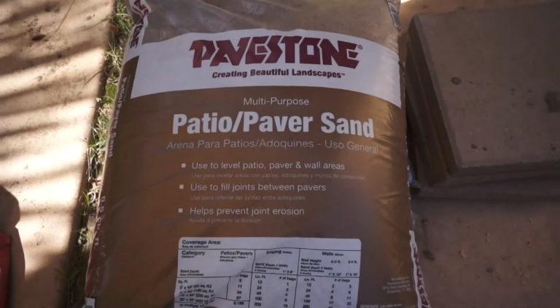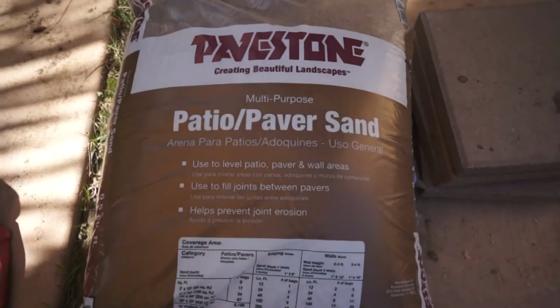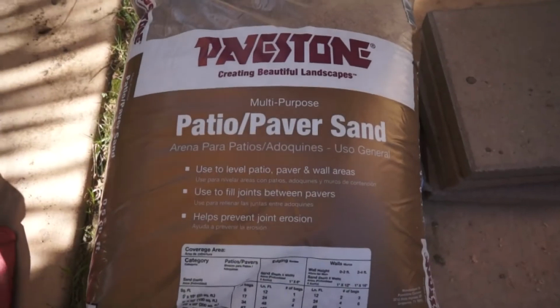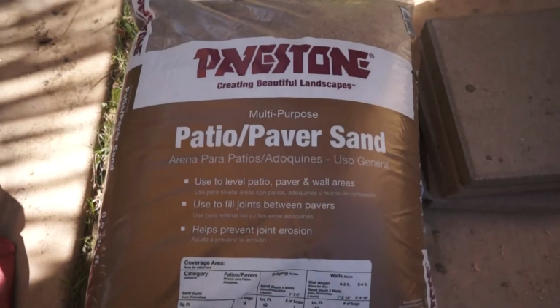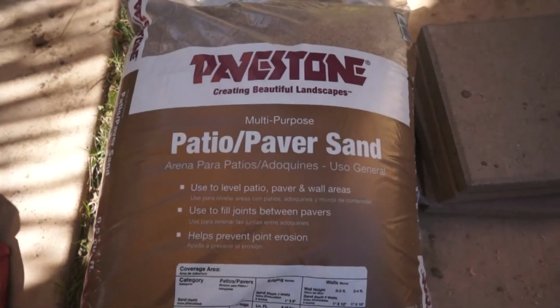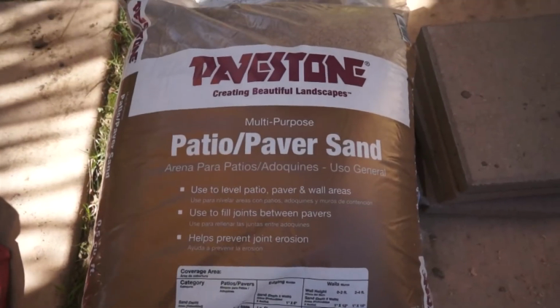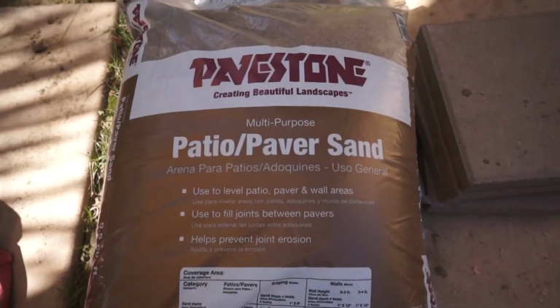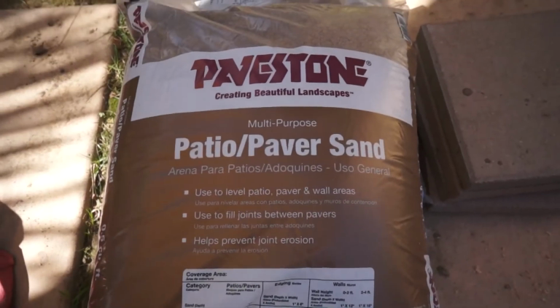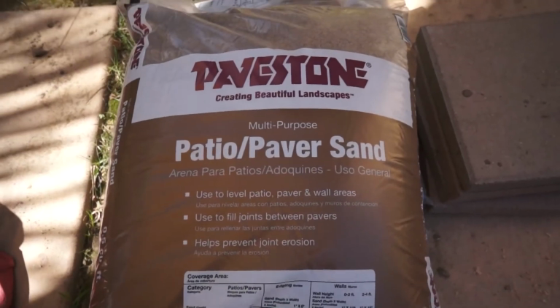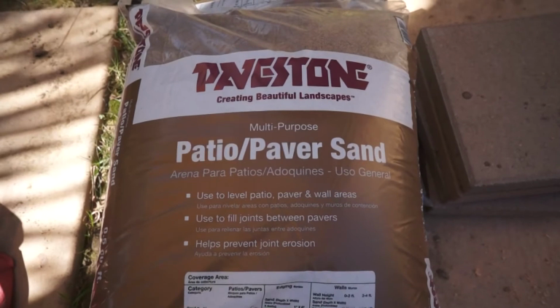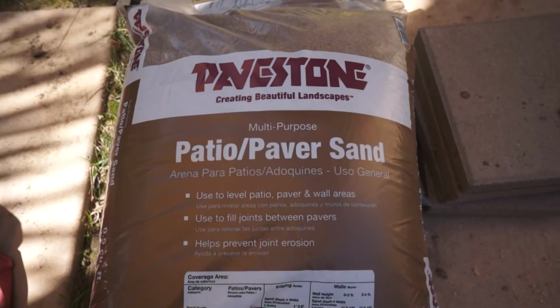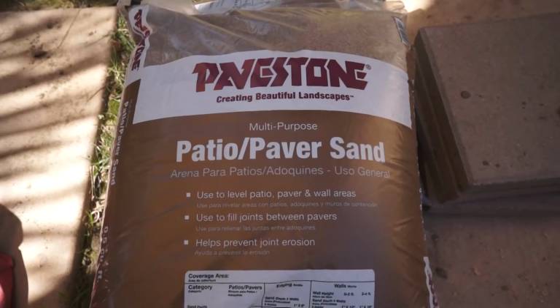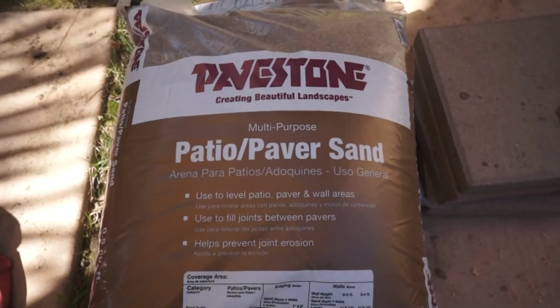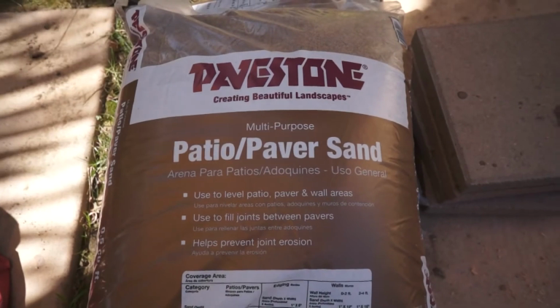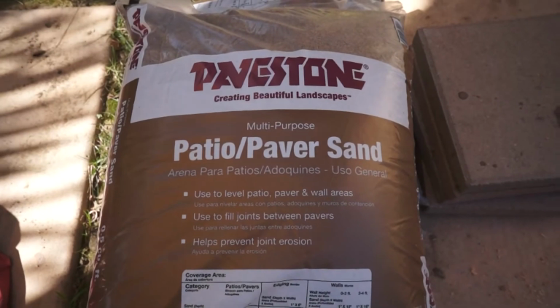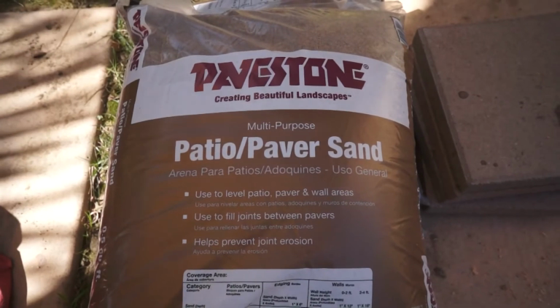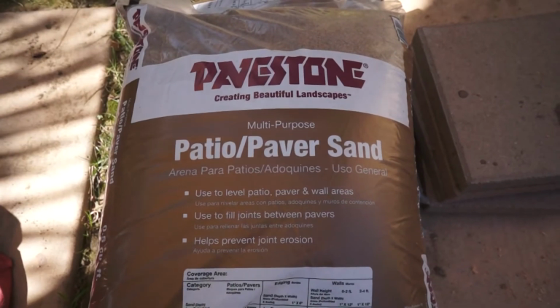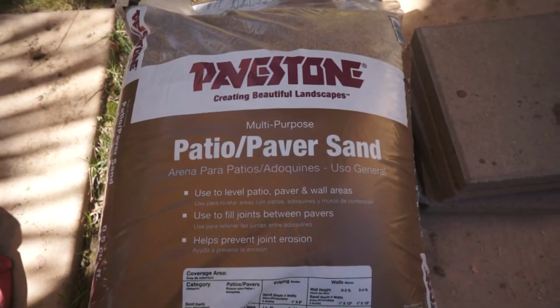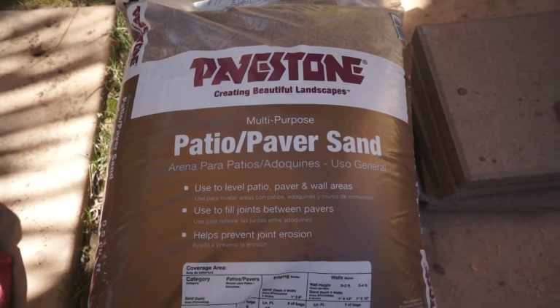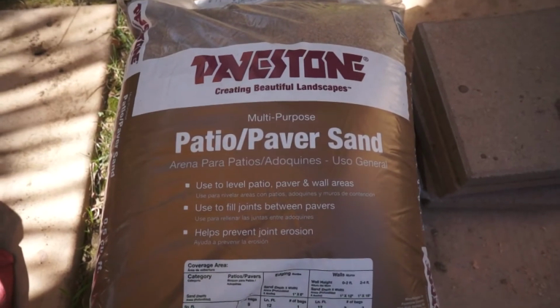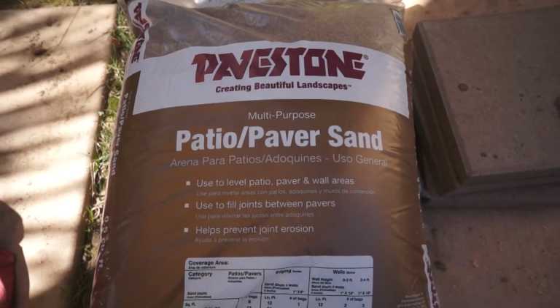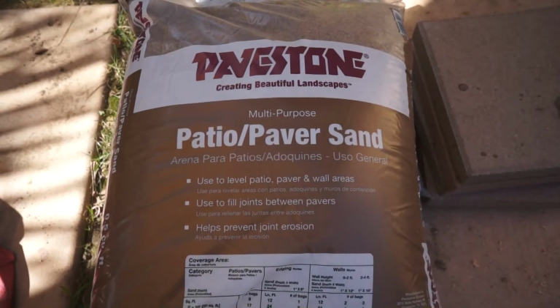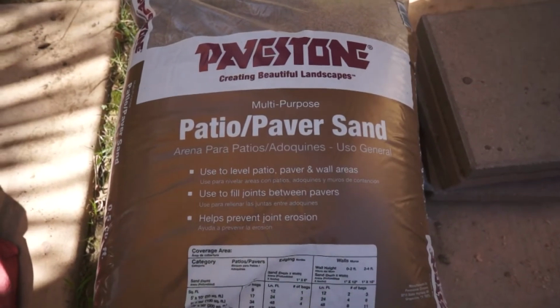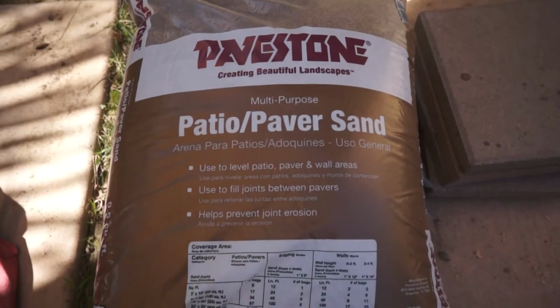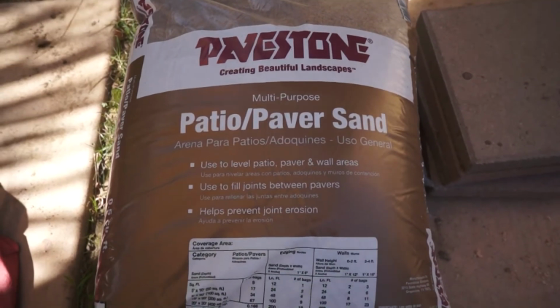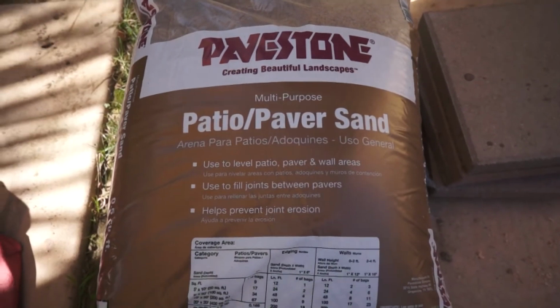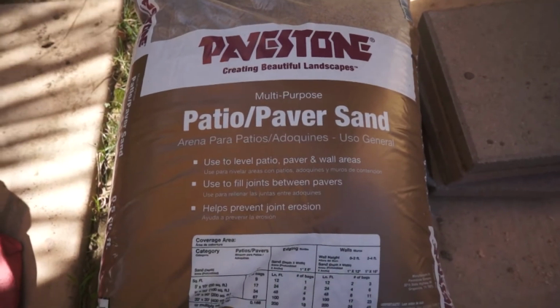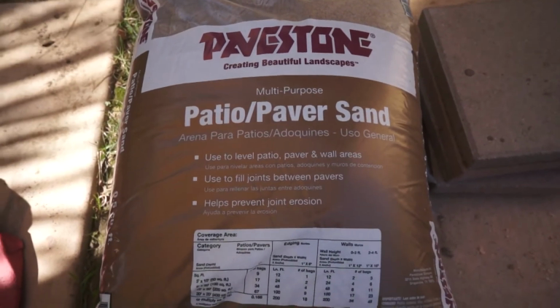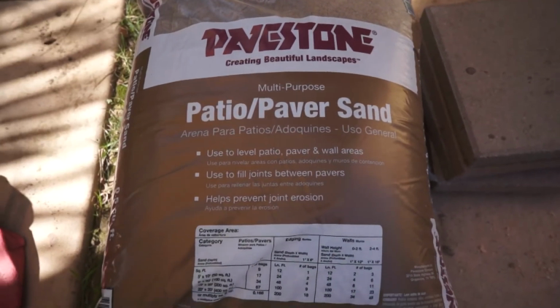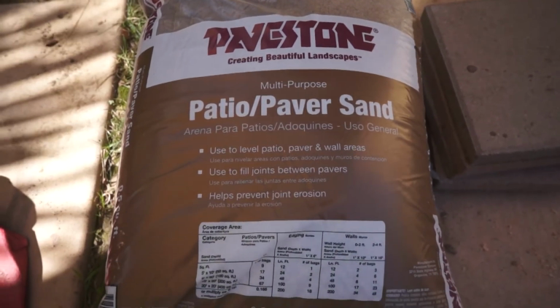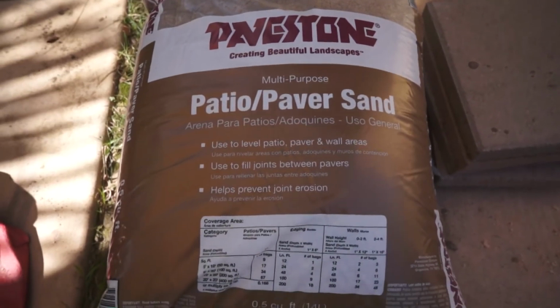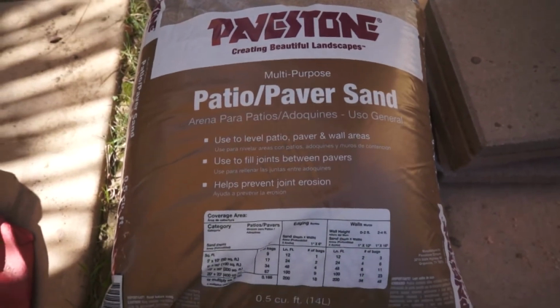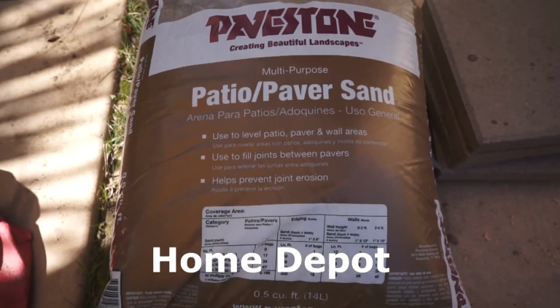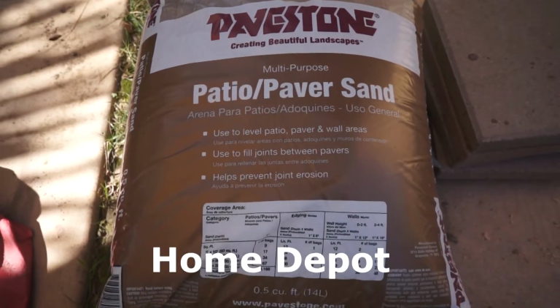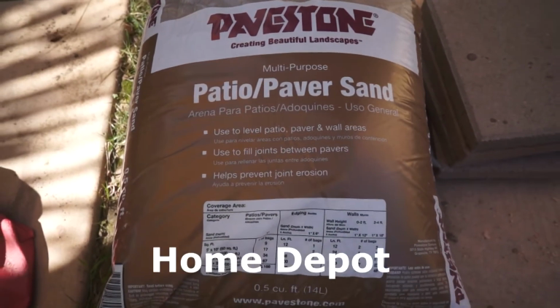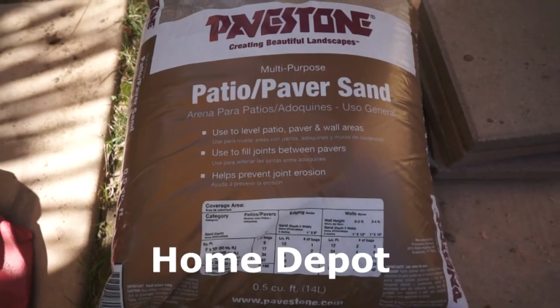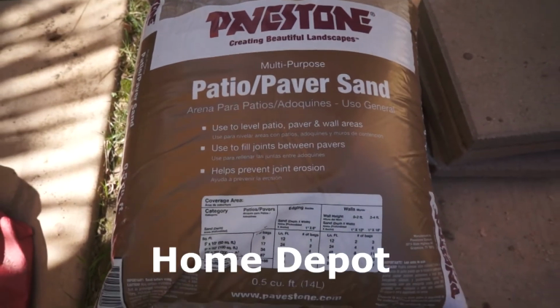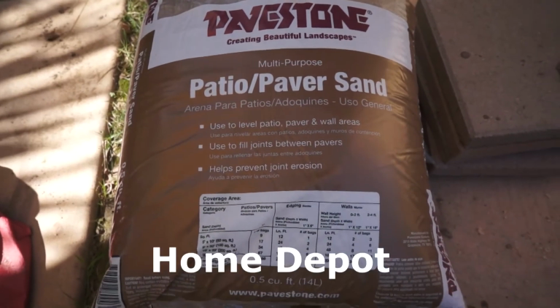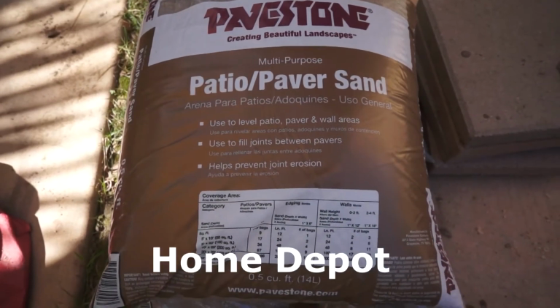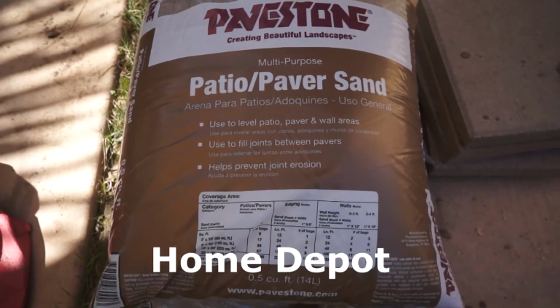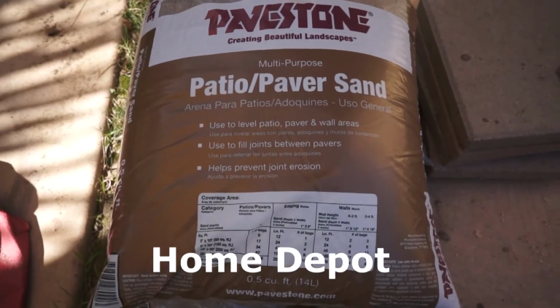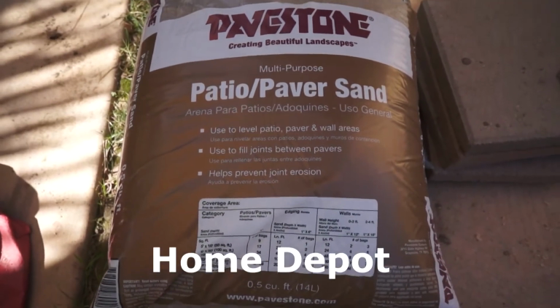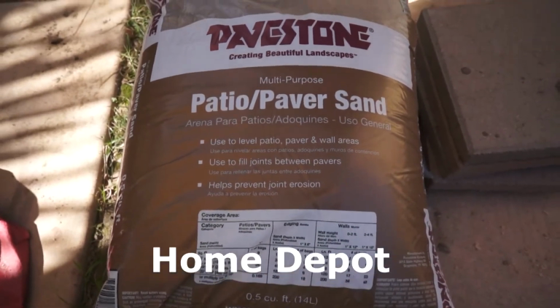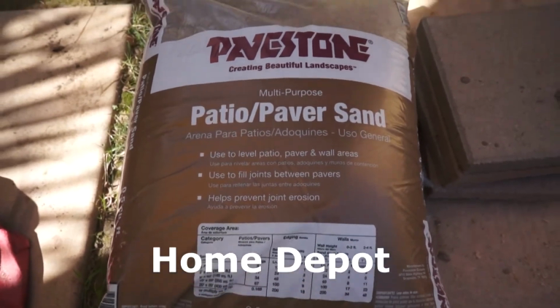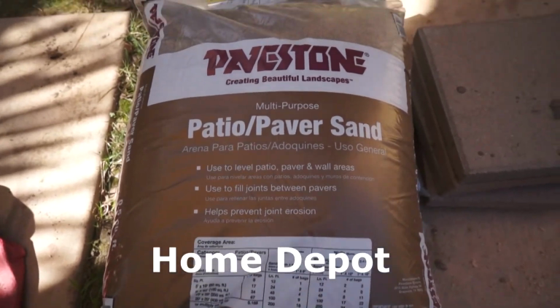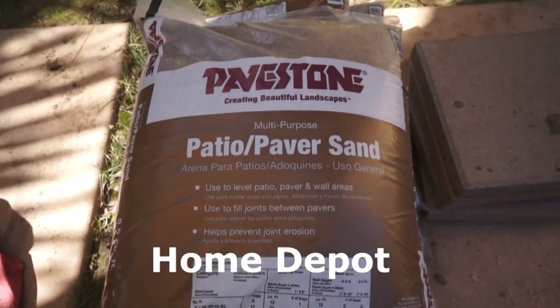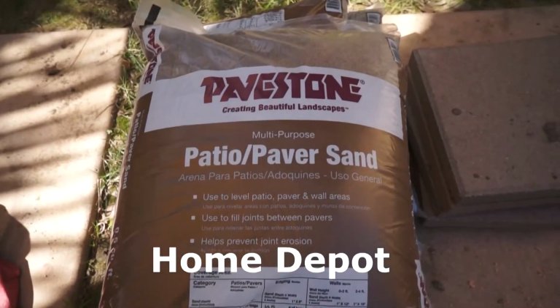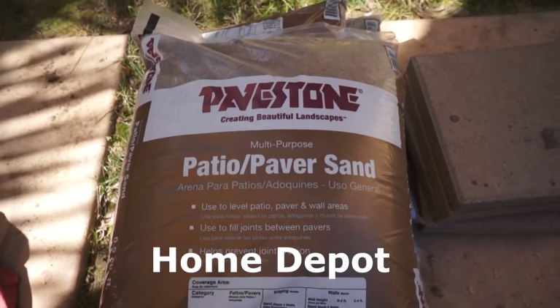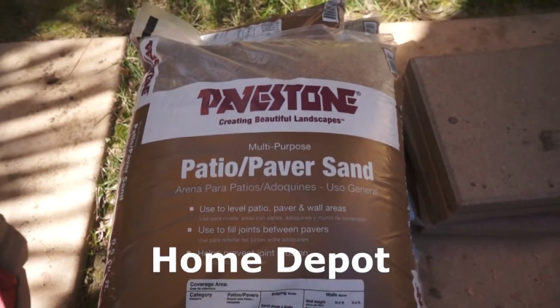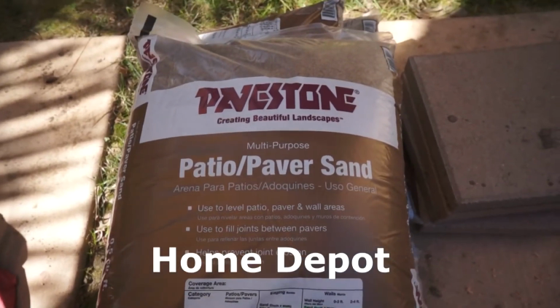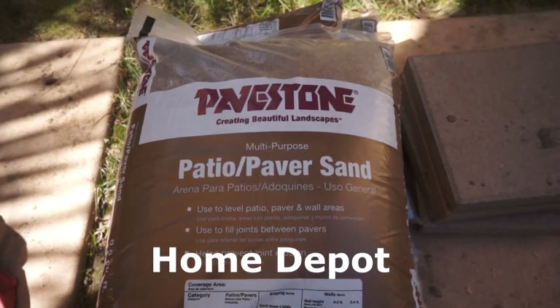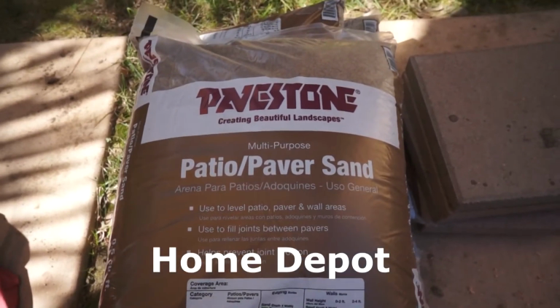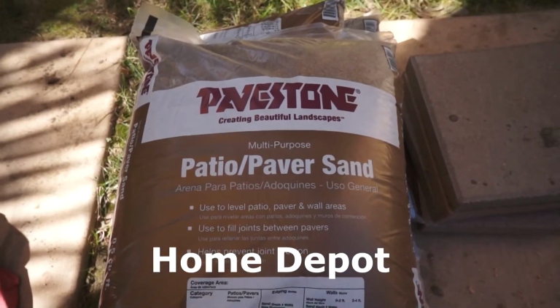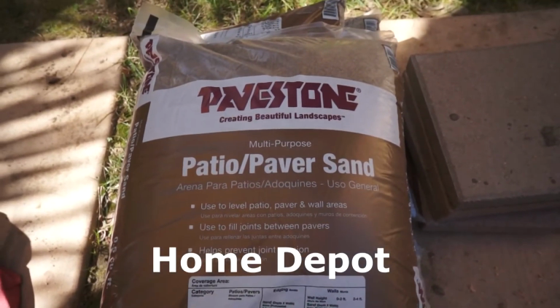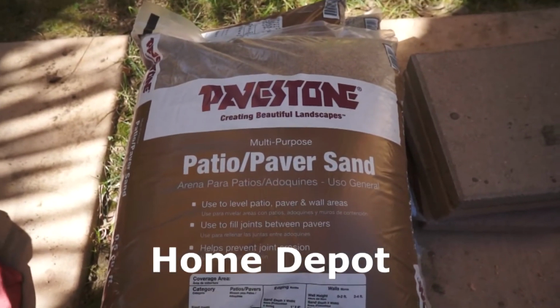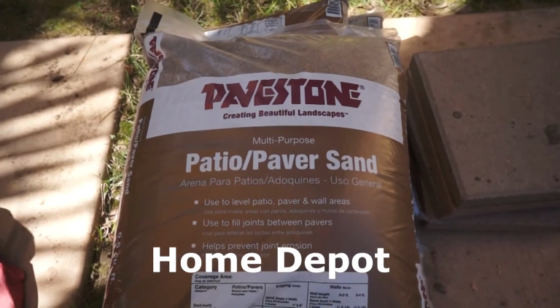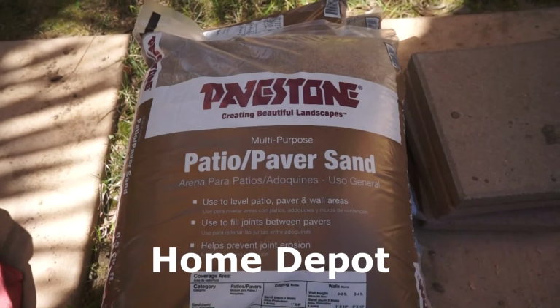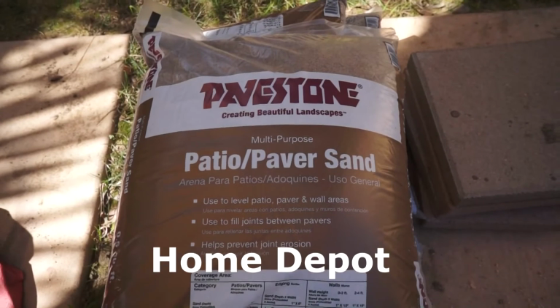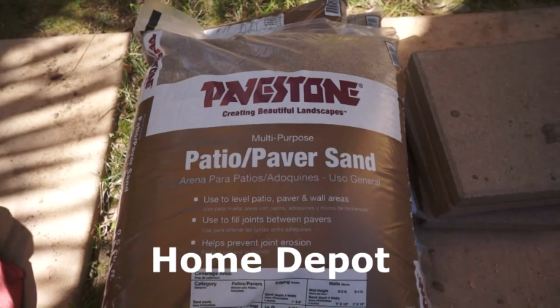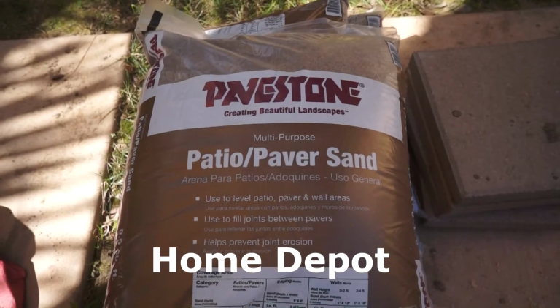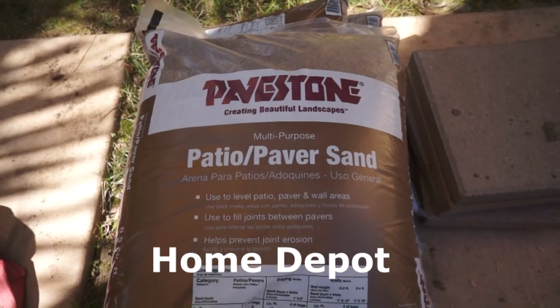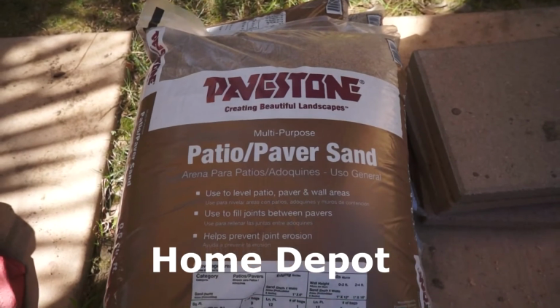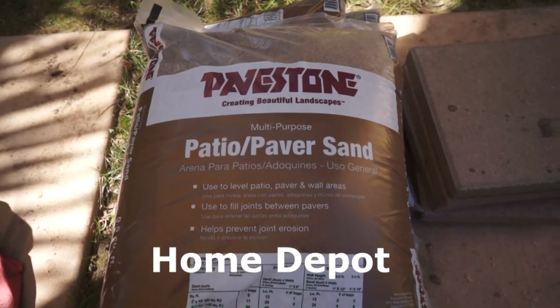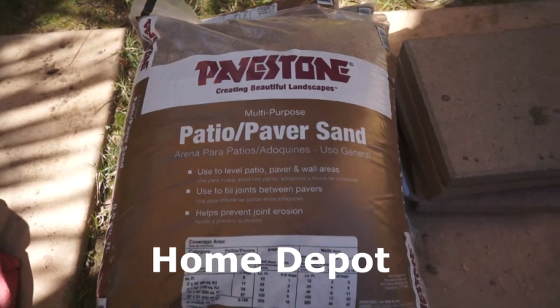Paved stone patio paver sand — it's like $3.50 a bag and it works out awesome.